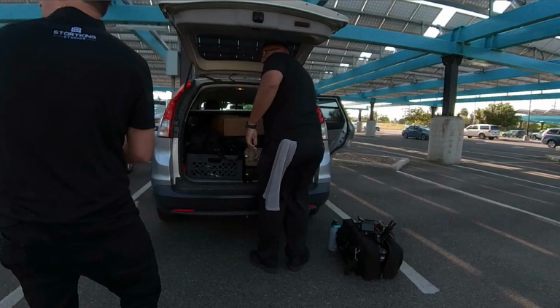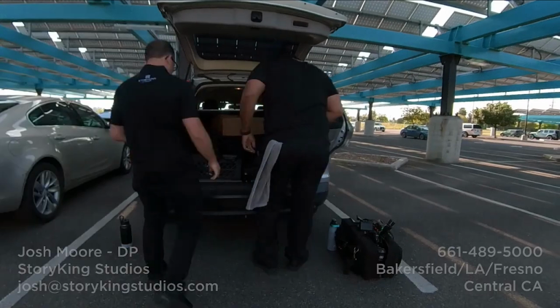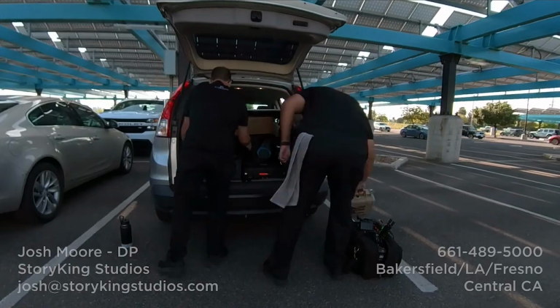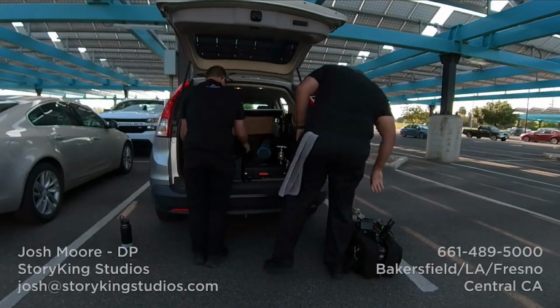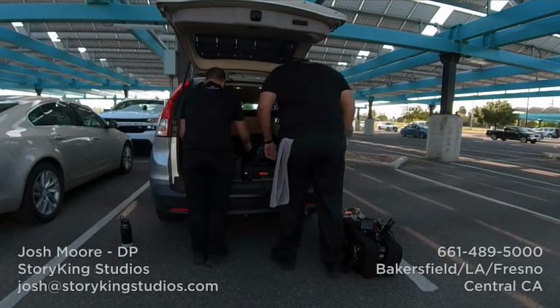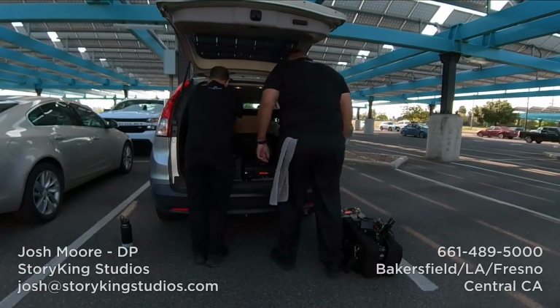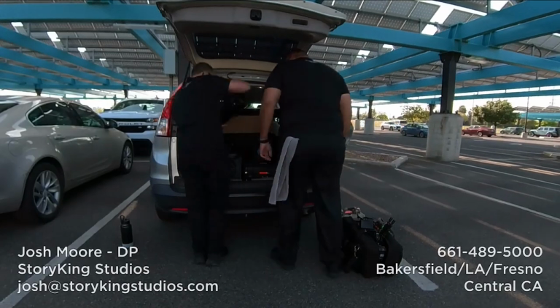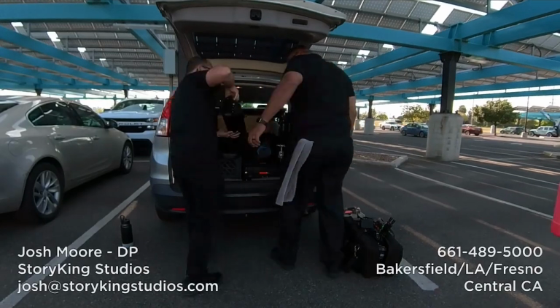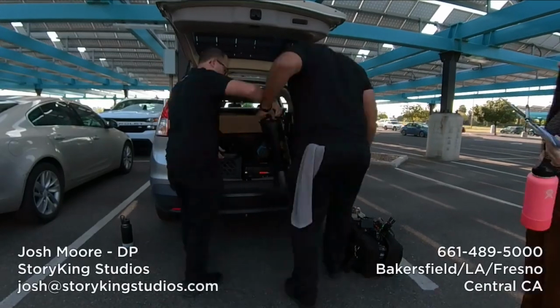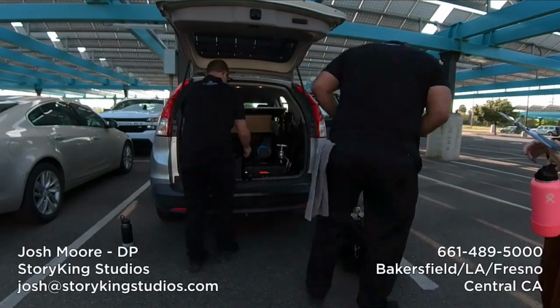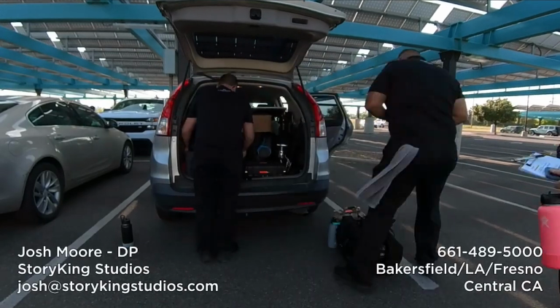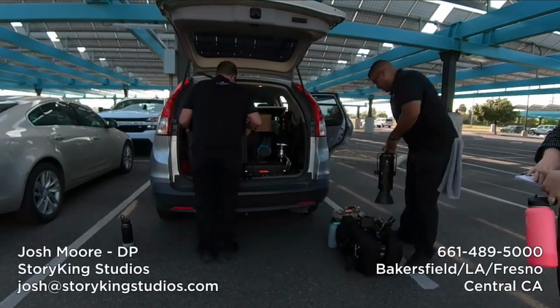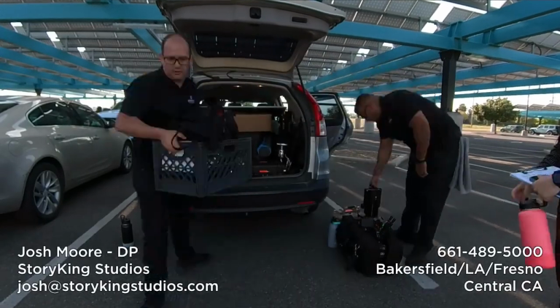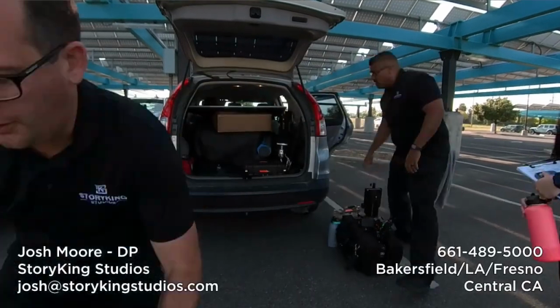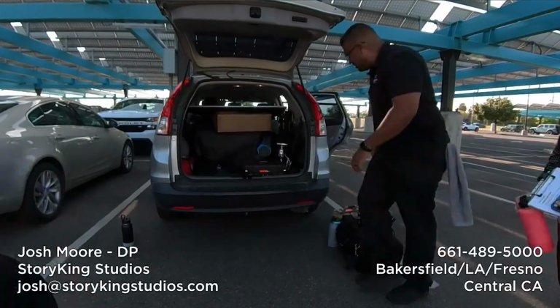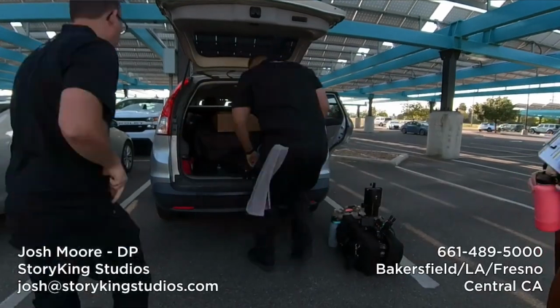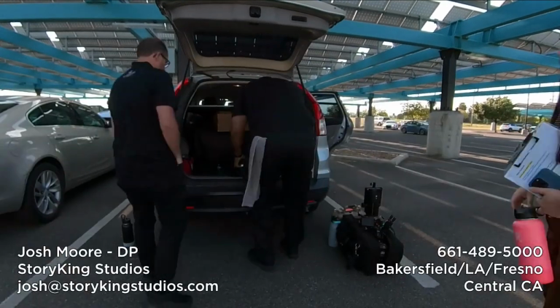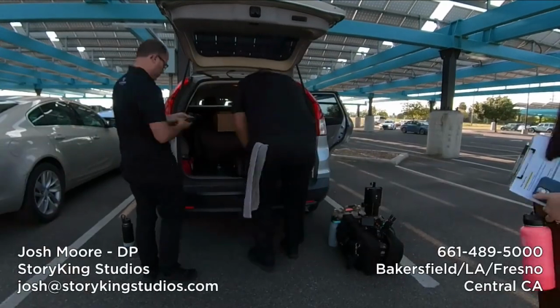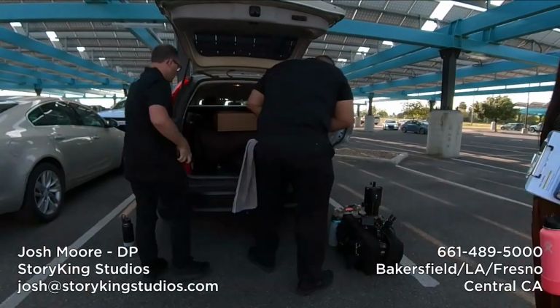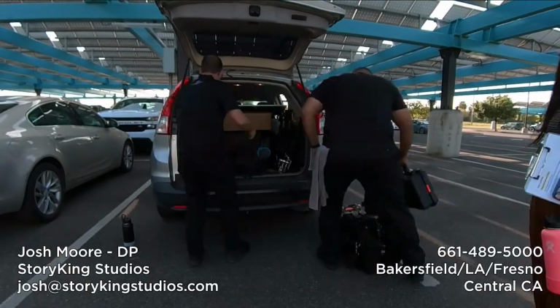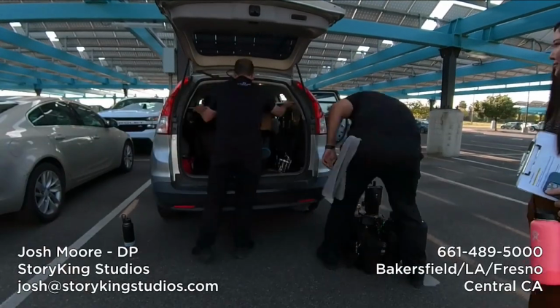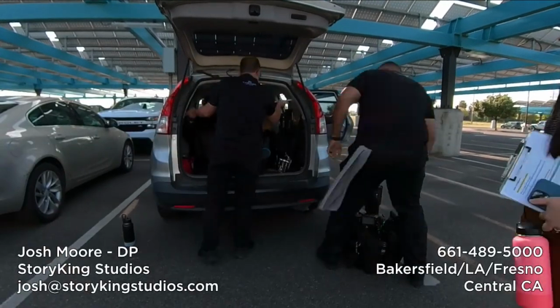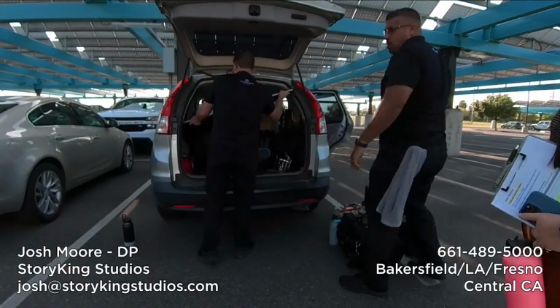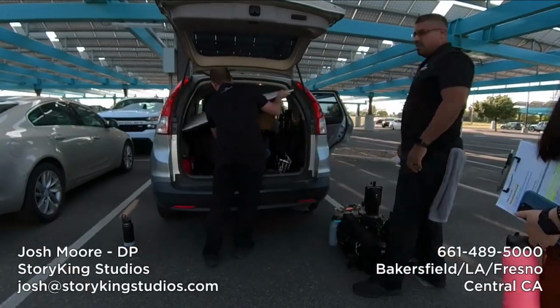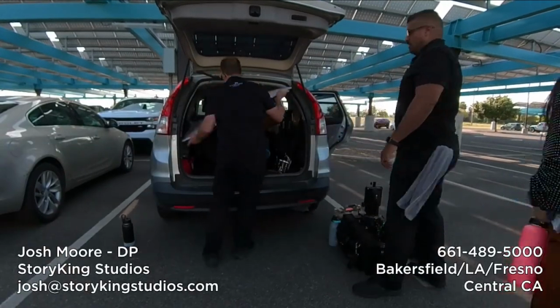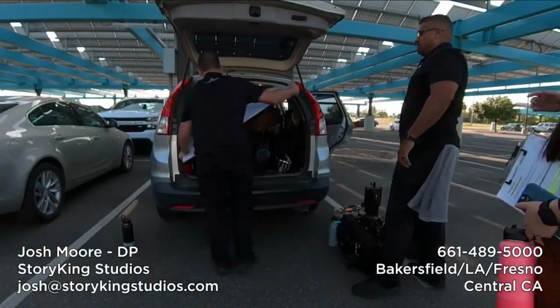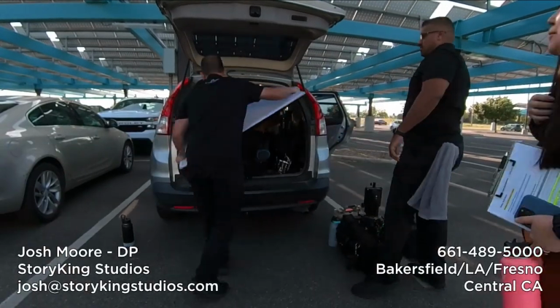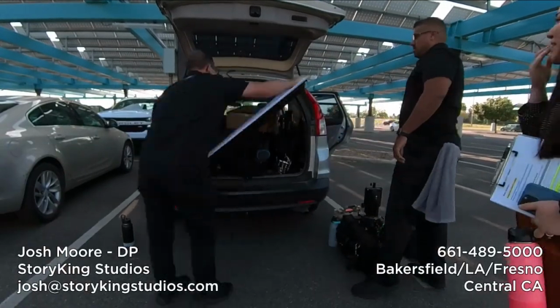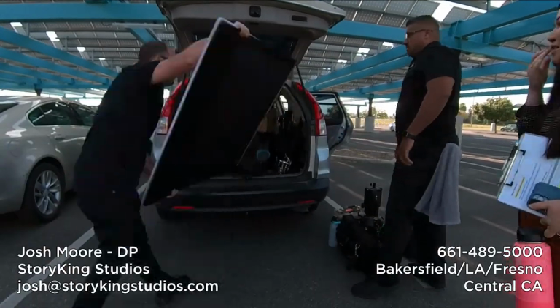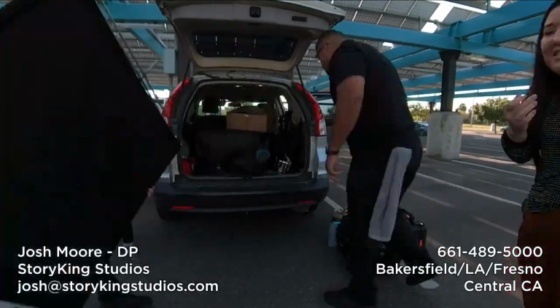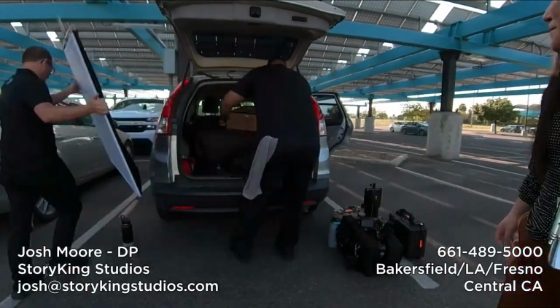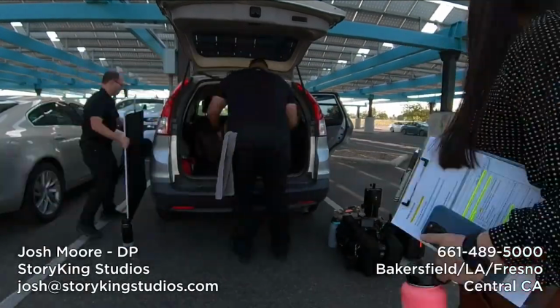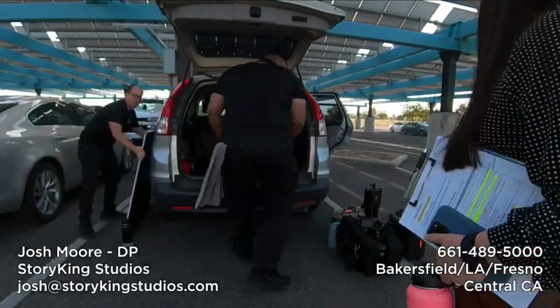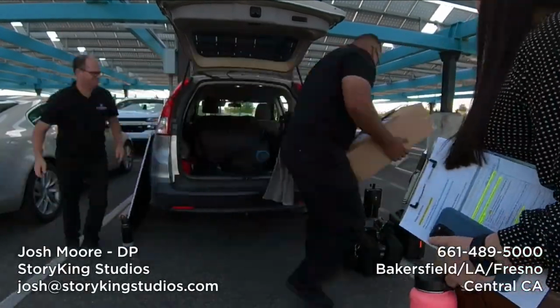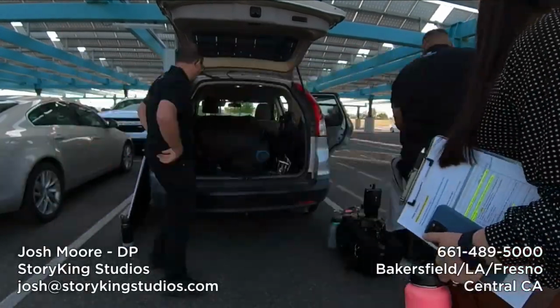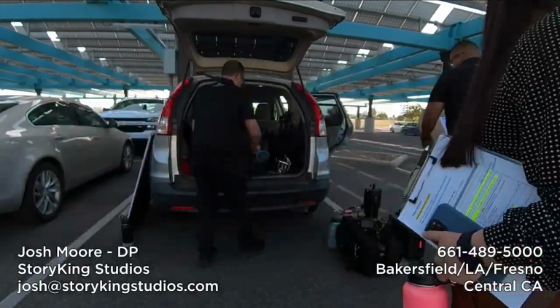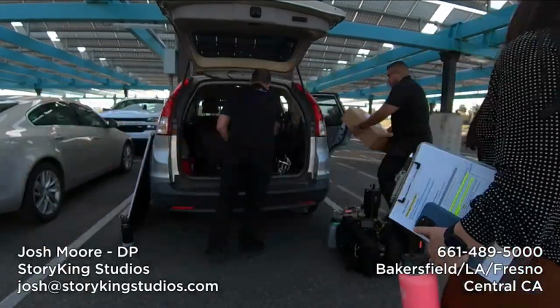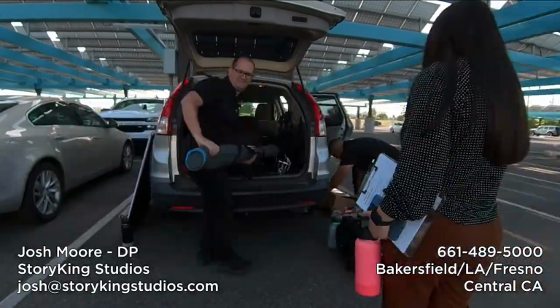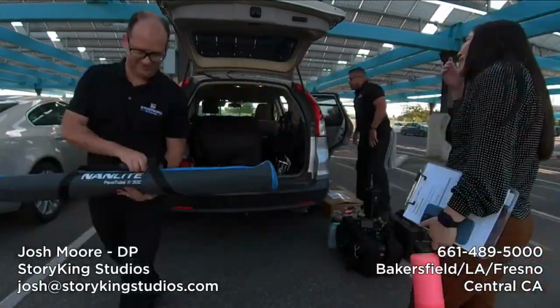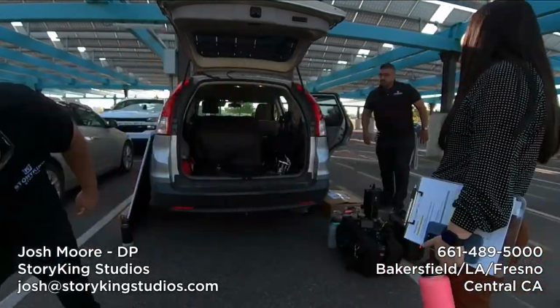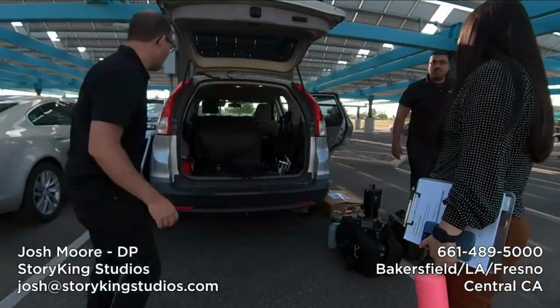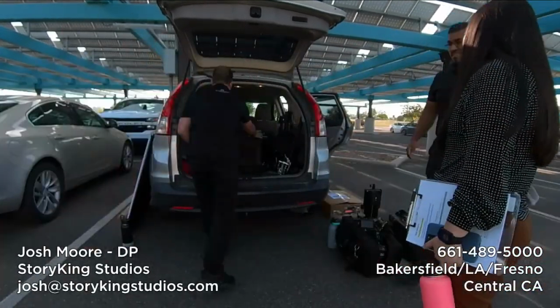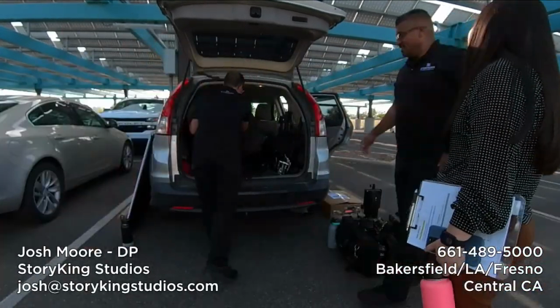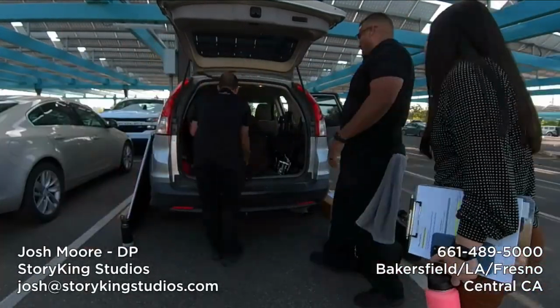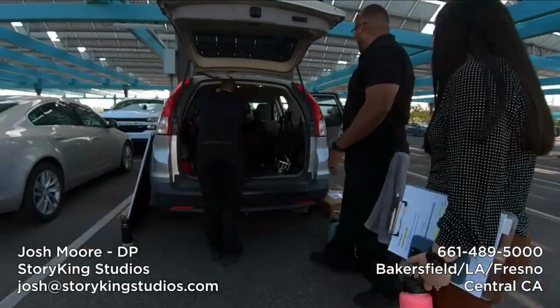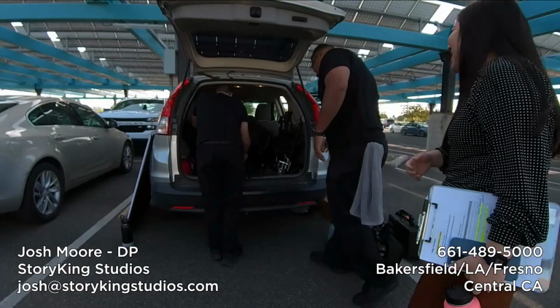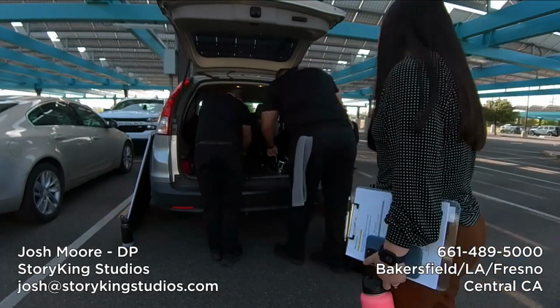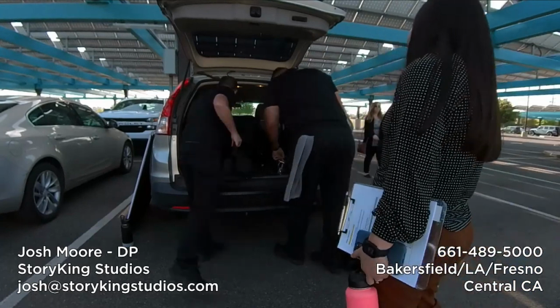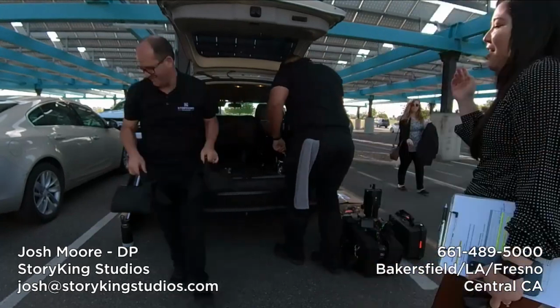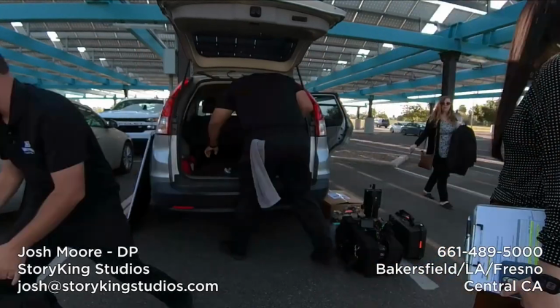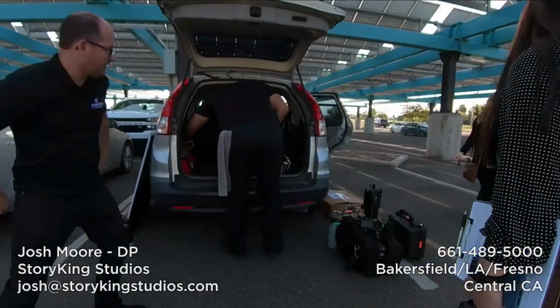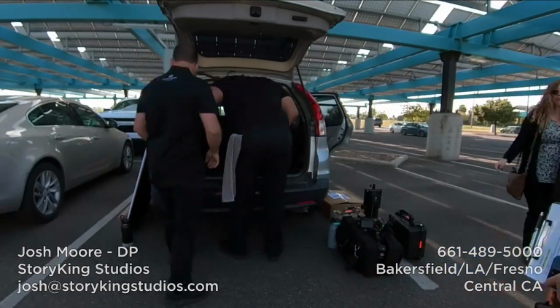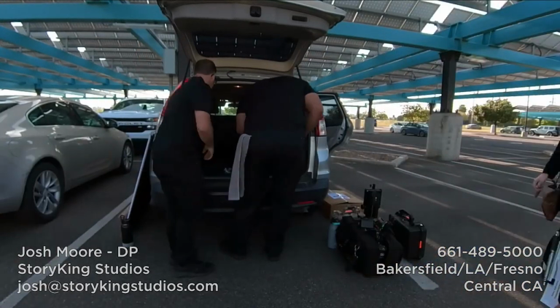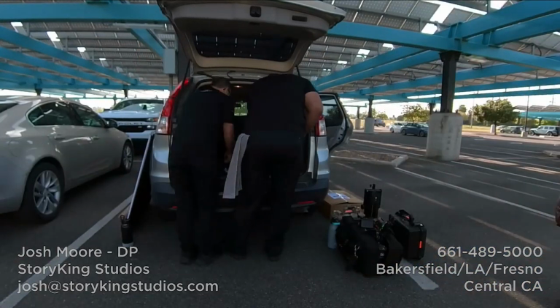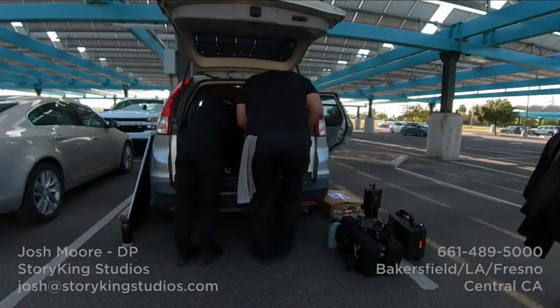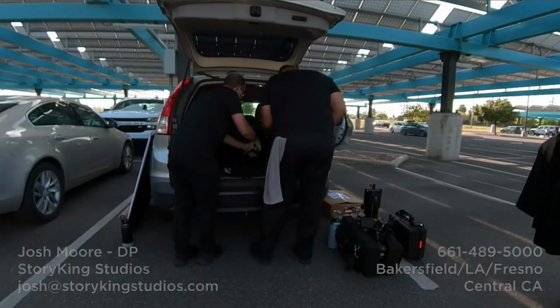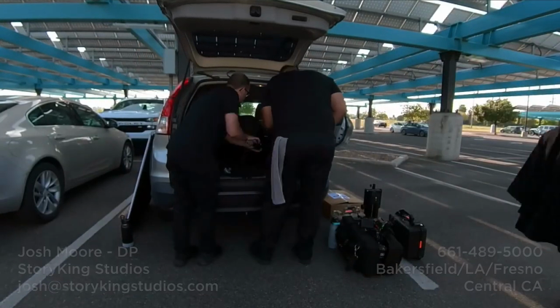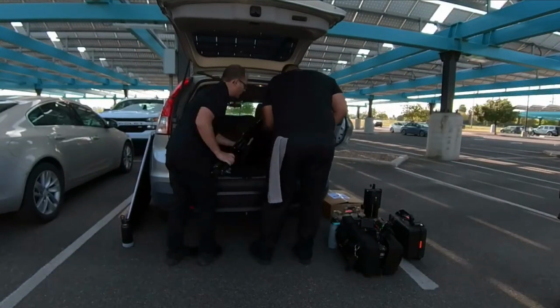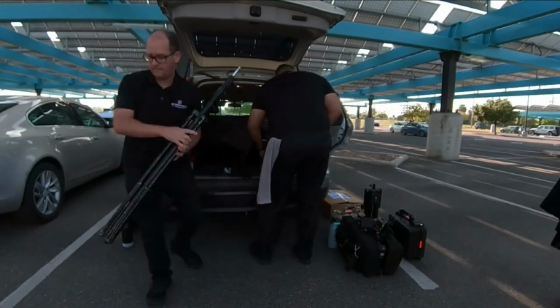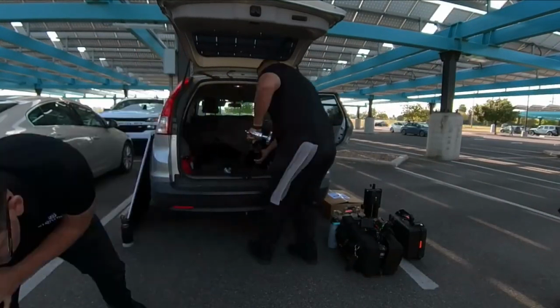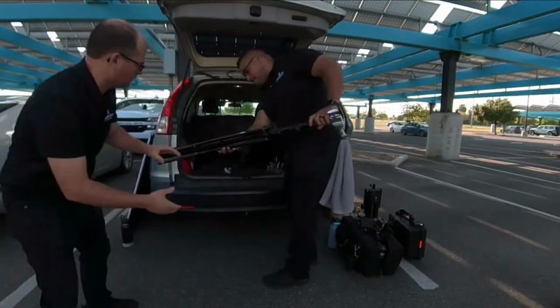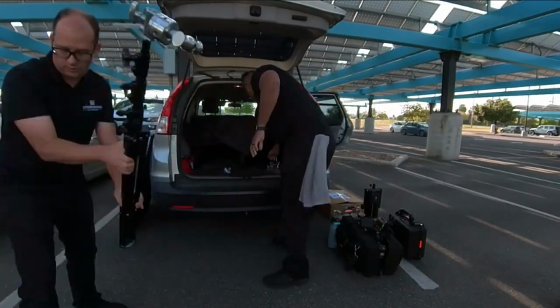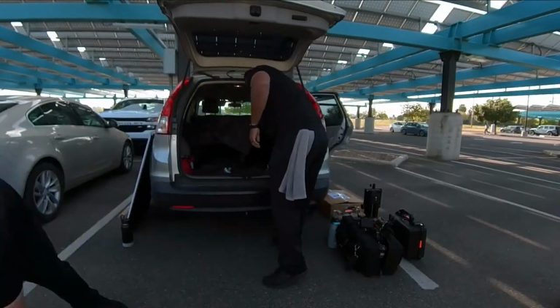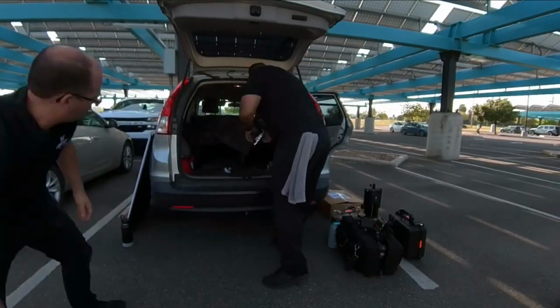Hey everybody, welcome back to another production vlog. This is day two of a three-day shoot we did for a school district.